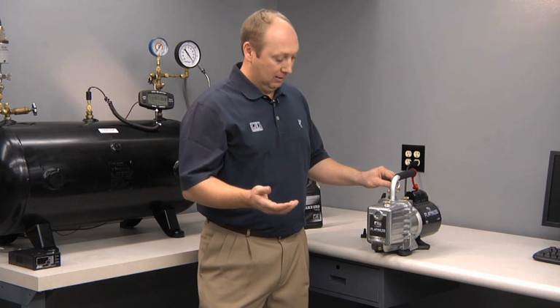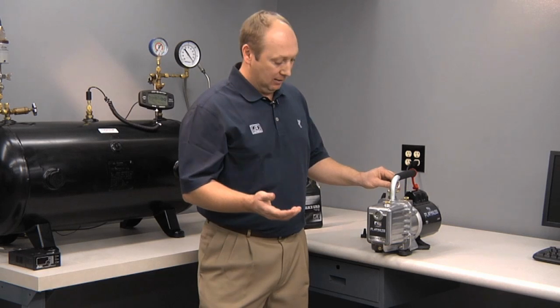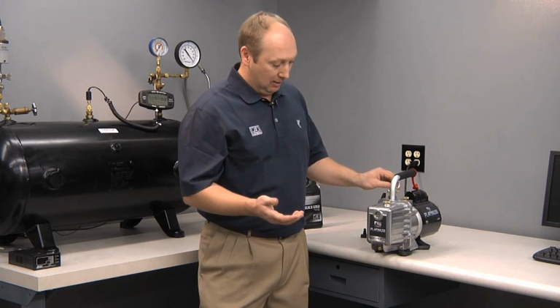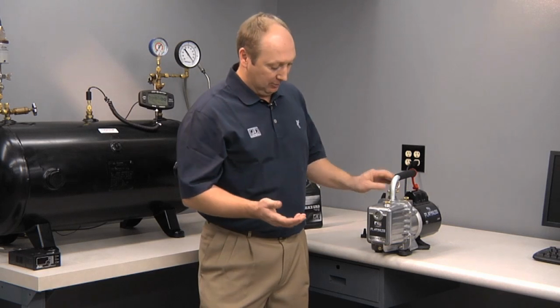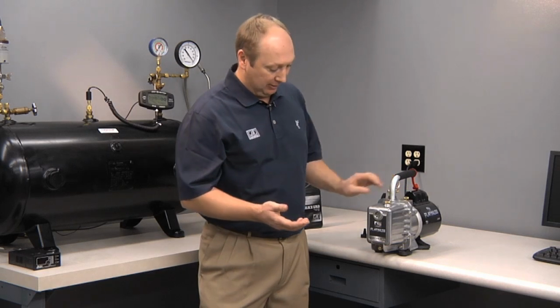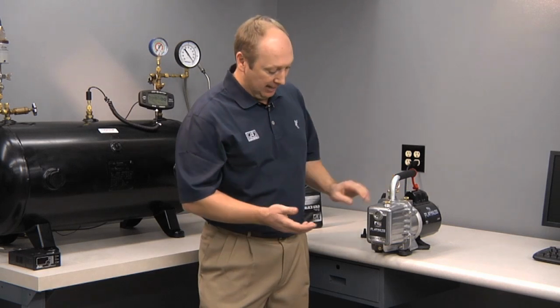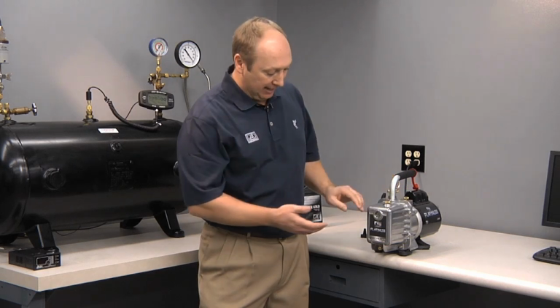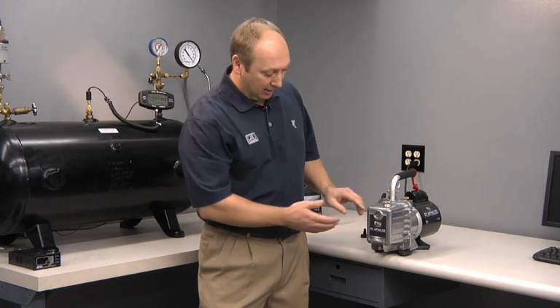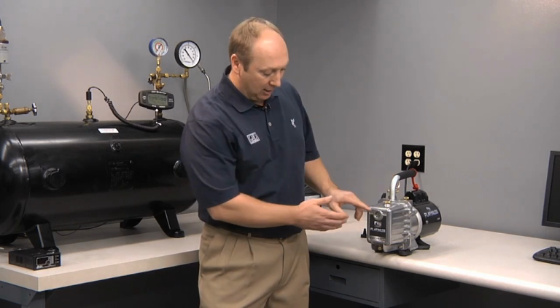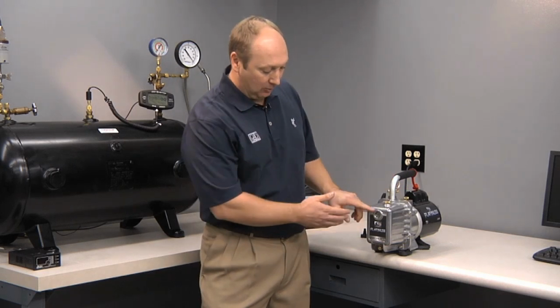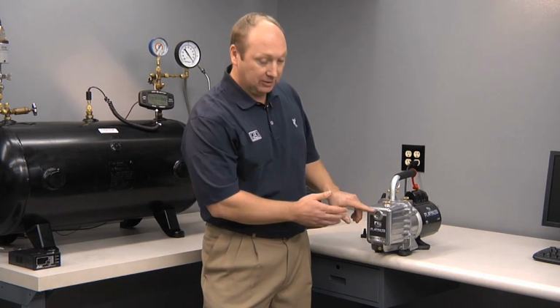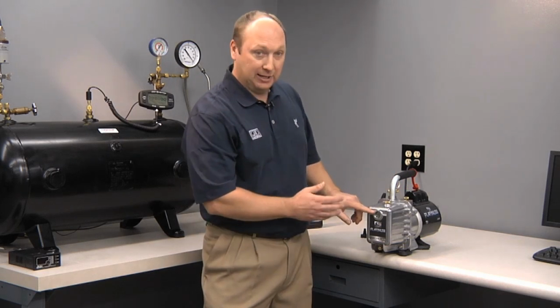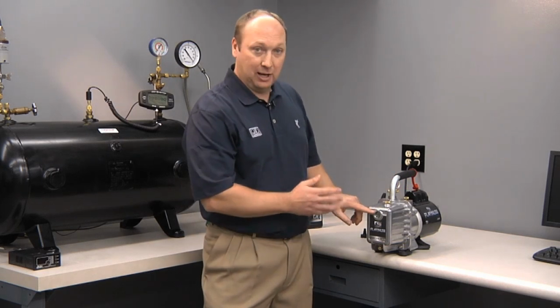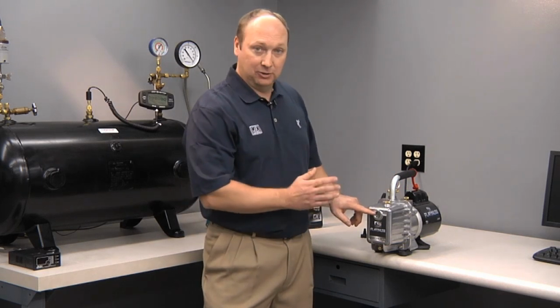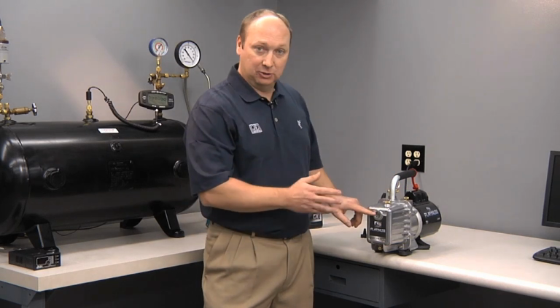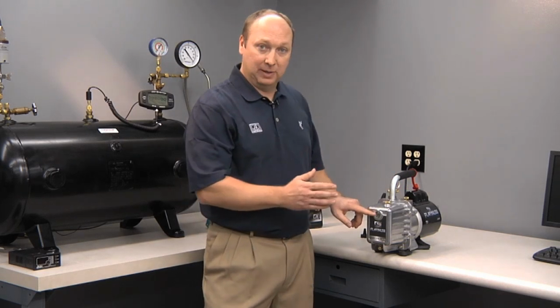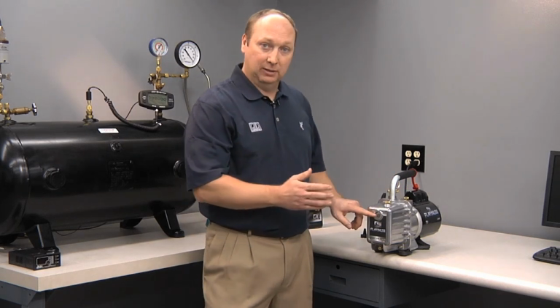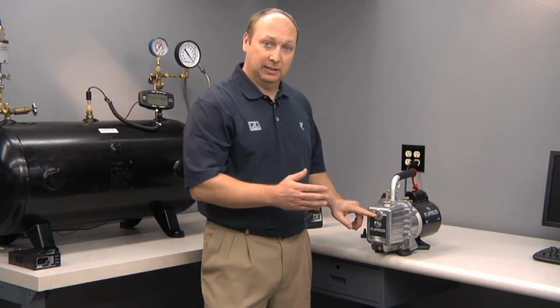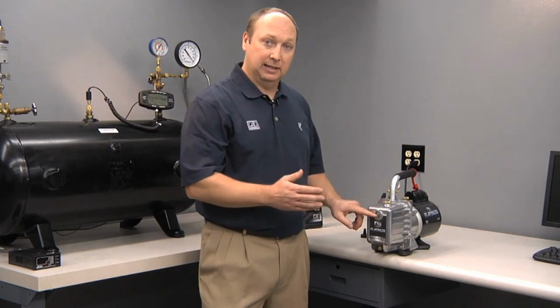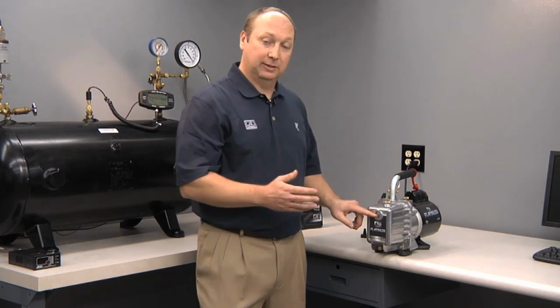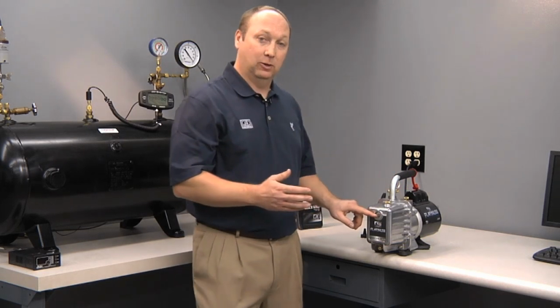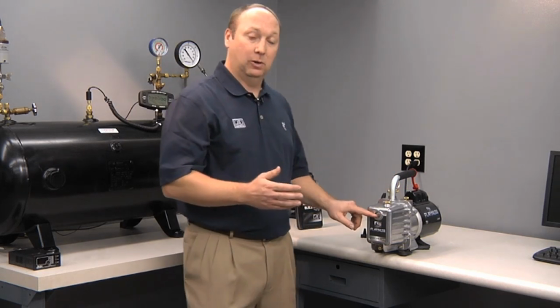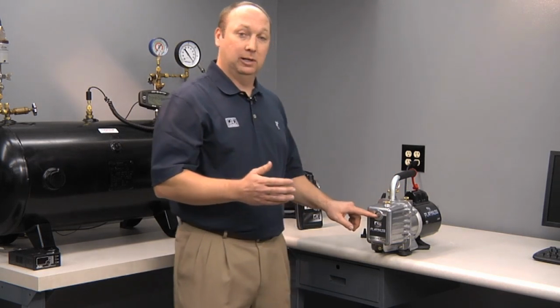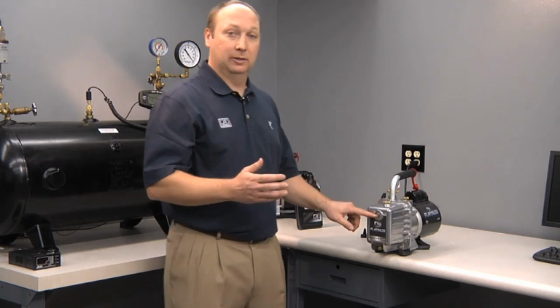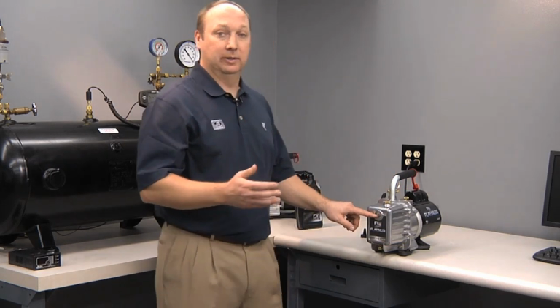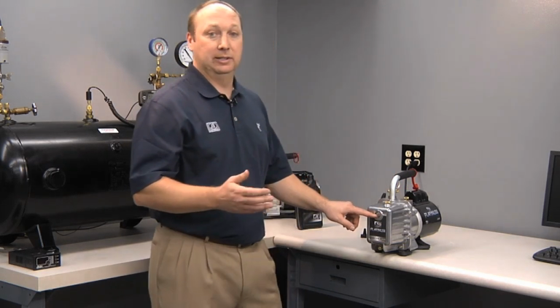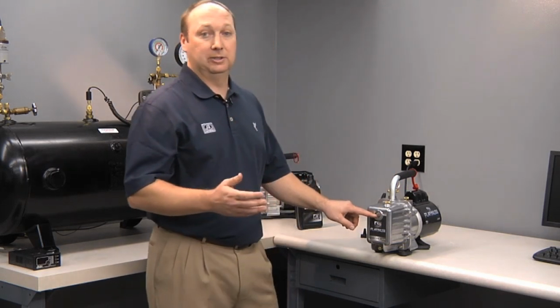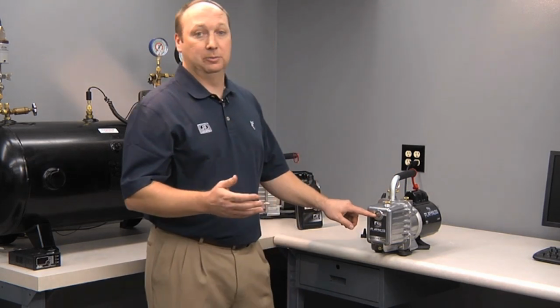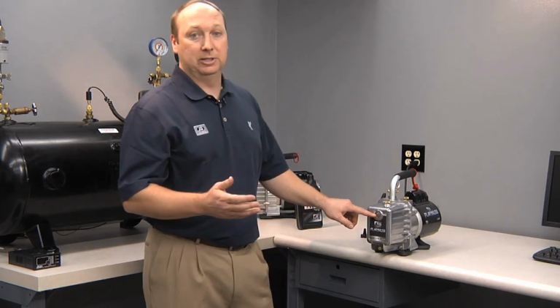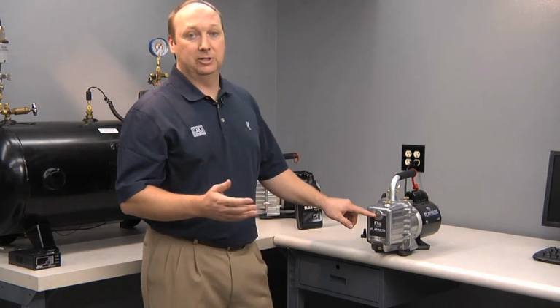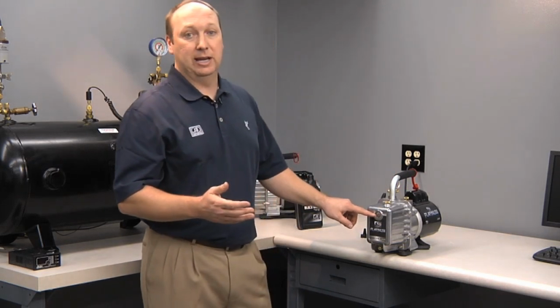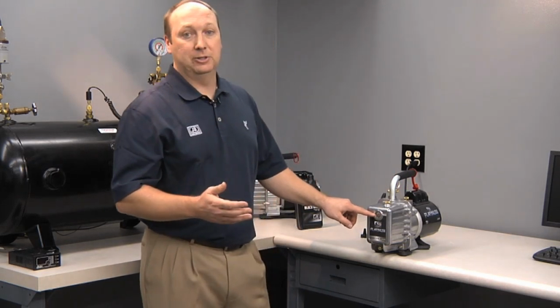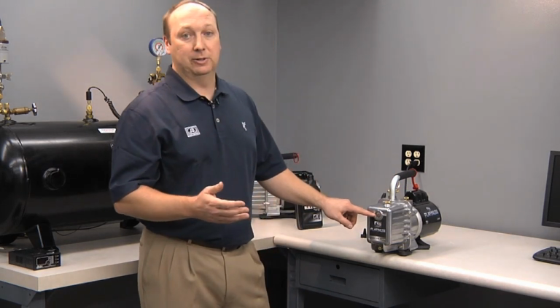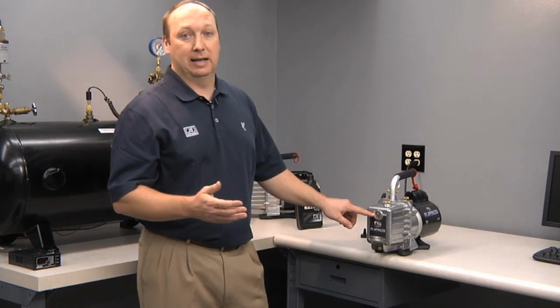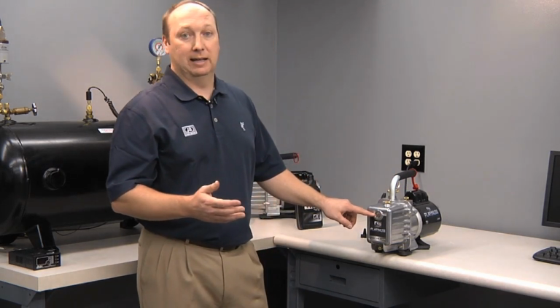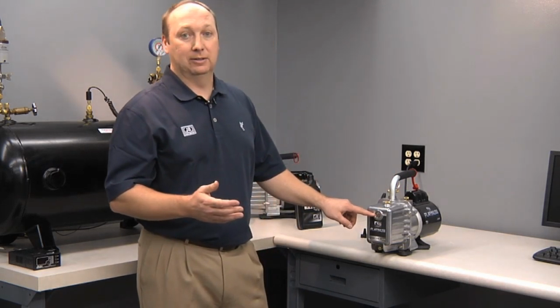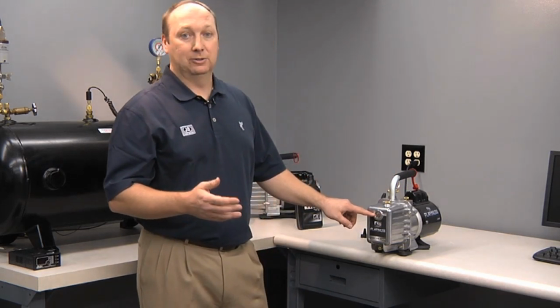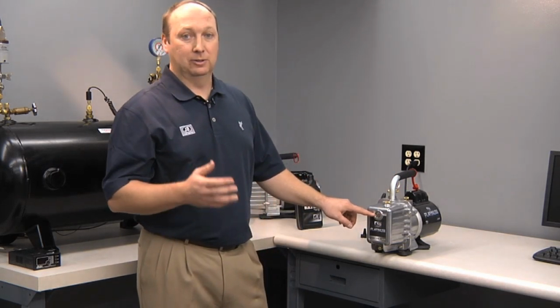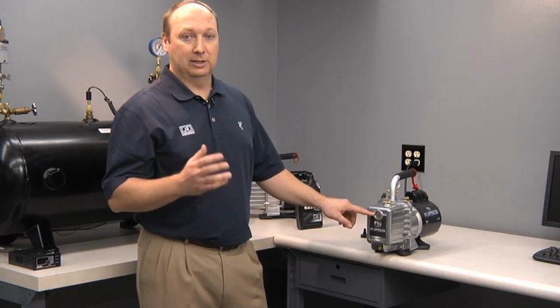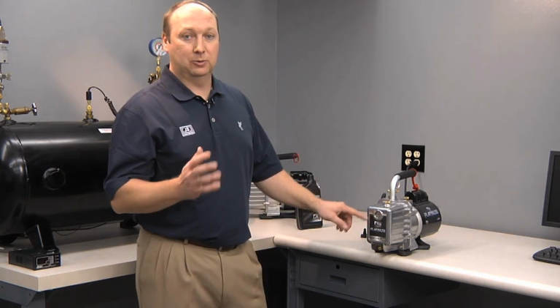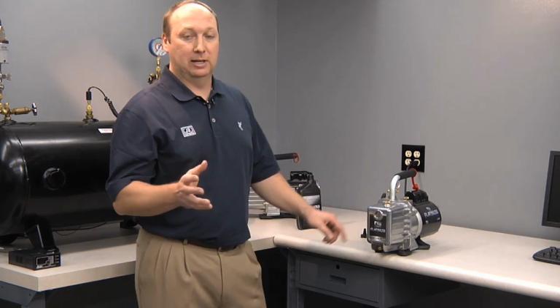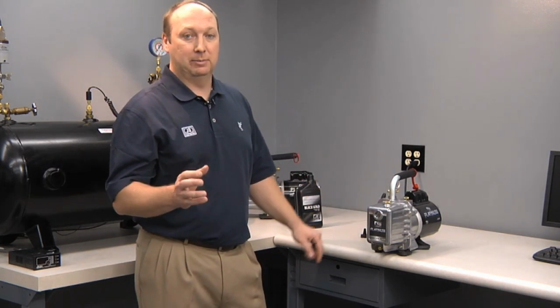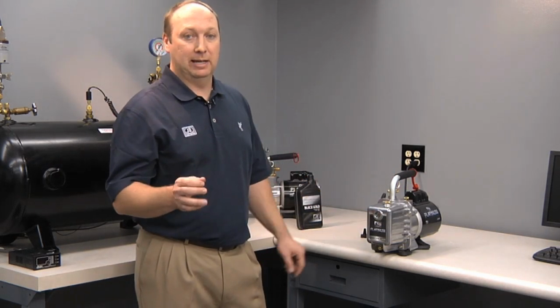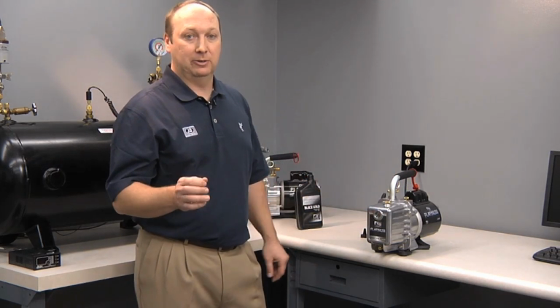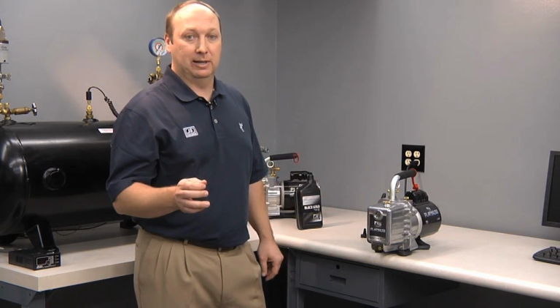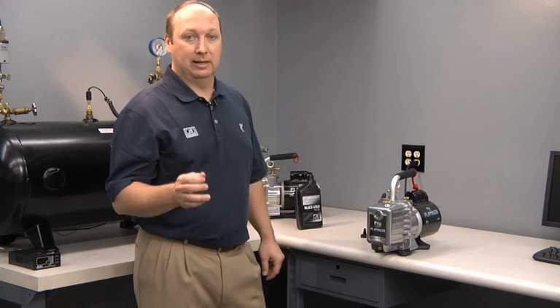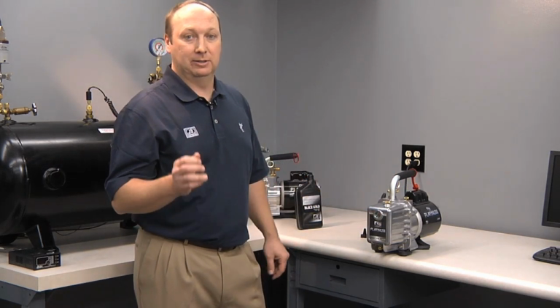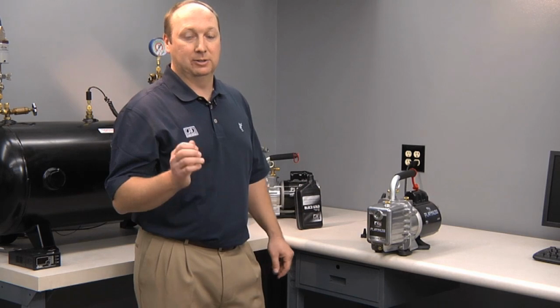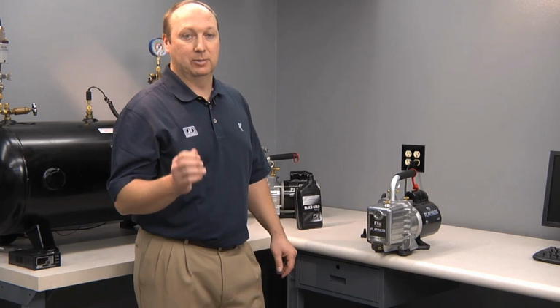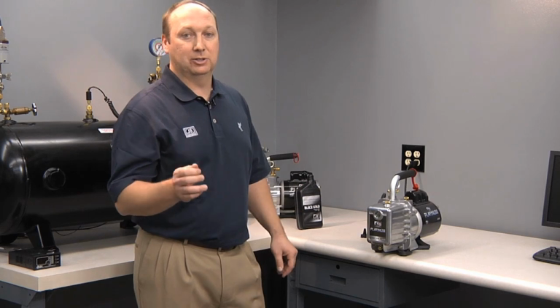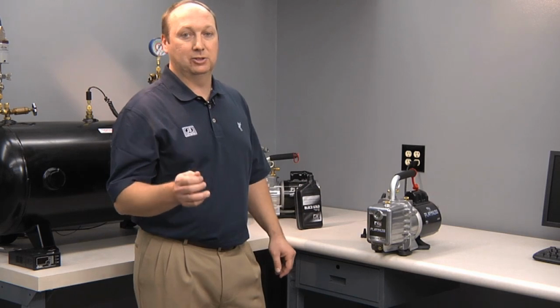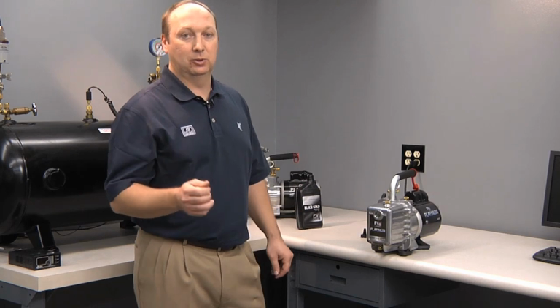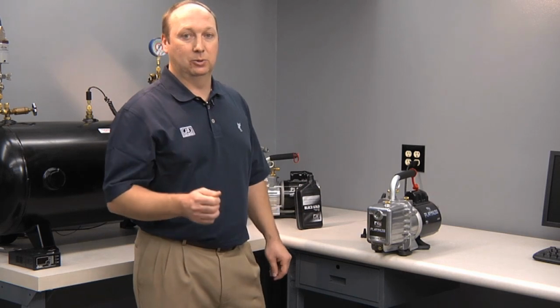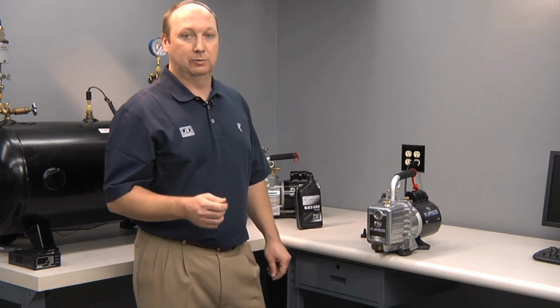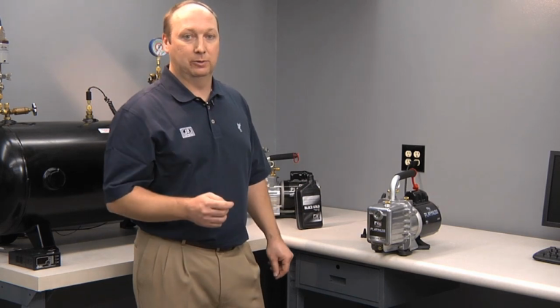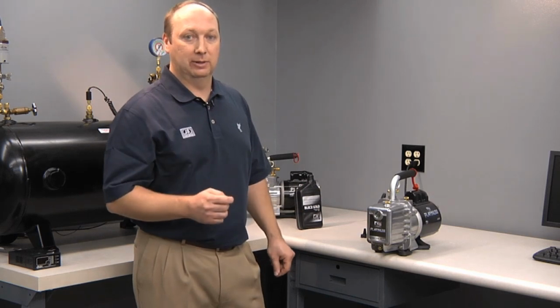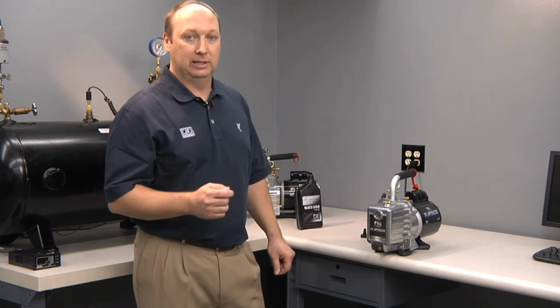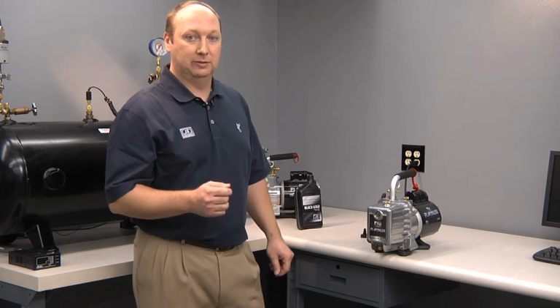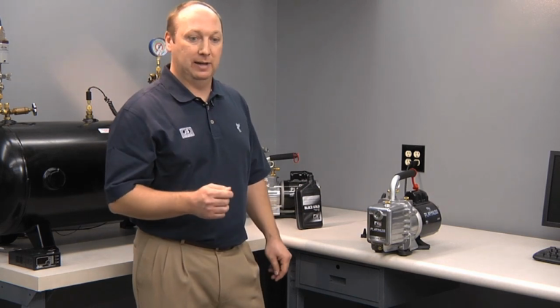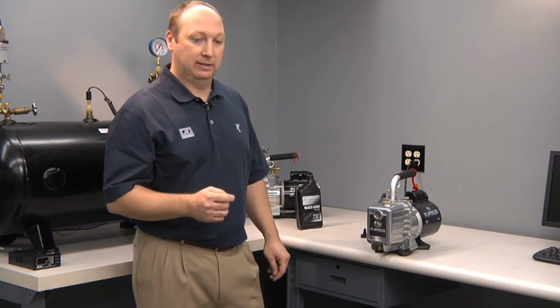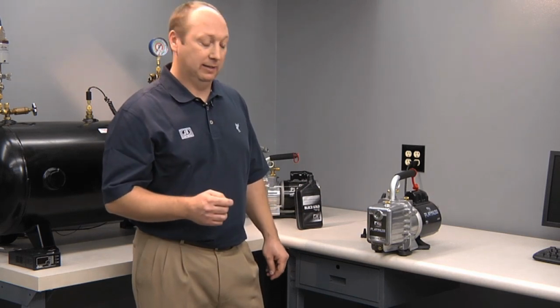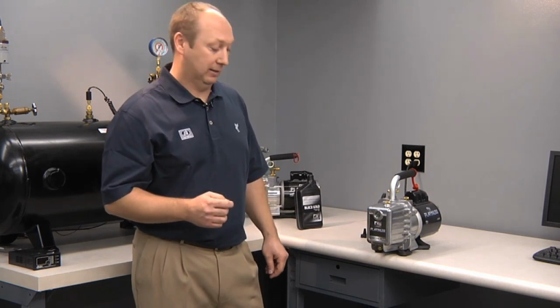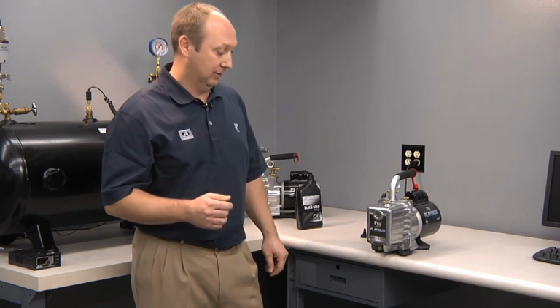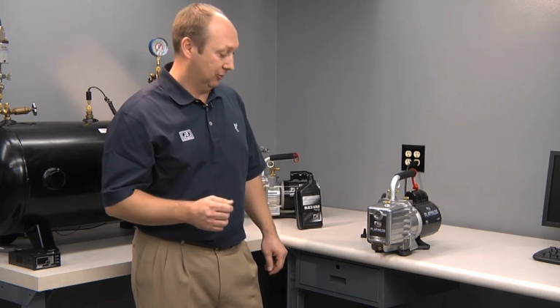You can't always tell just by looking at the oil whether it needs to be changed or not. That's why a micron gauge is a must-have tool for any HVAC technician.